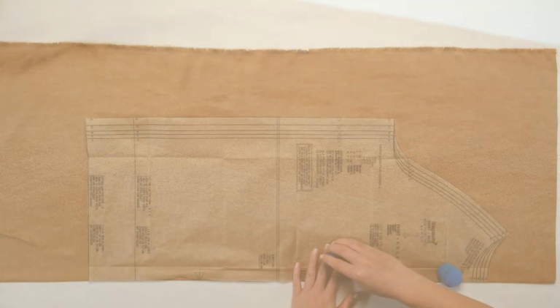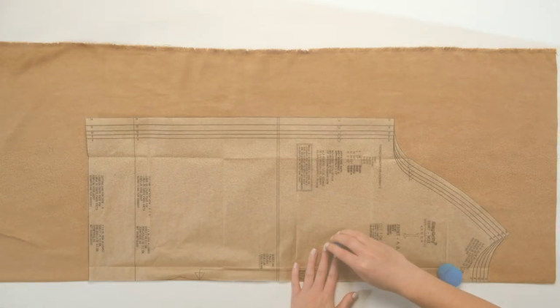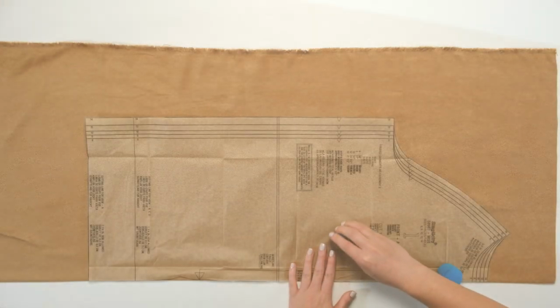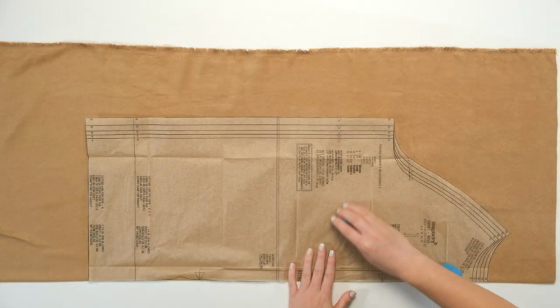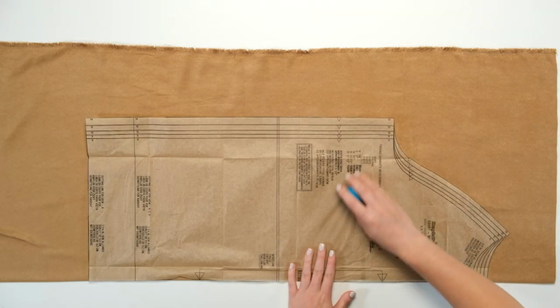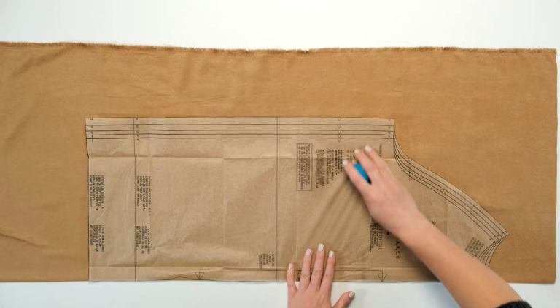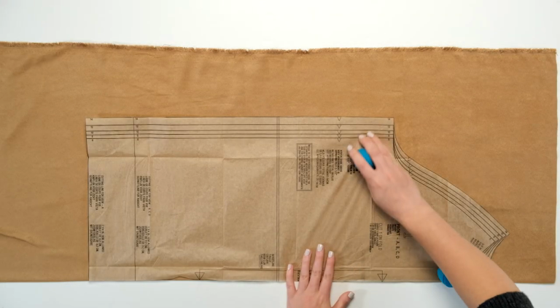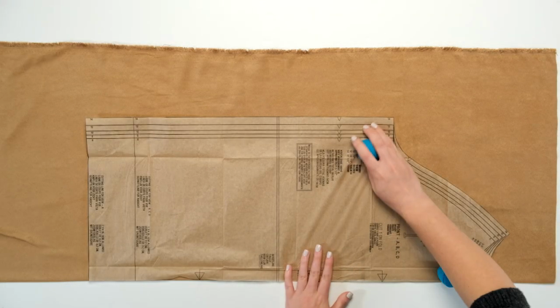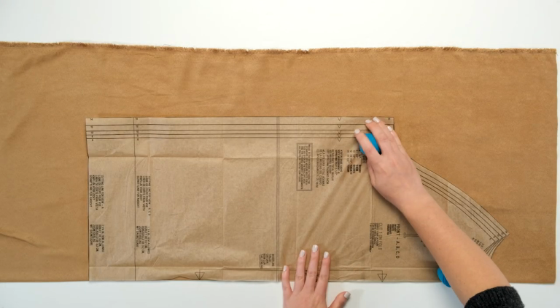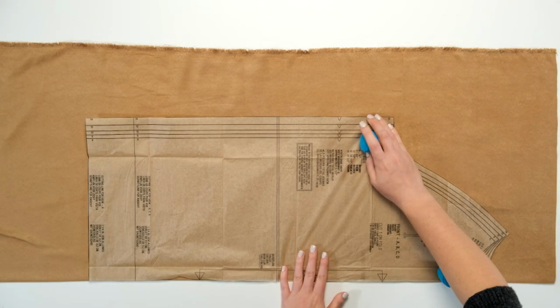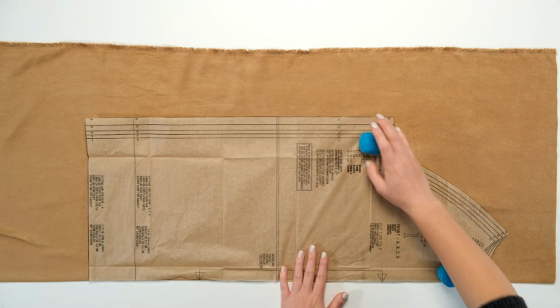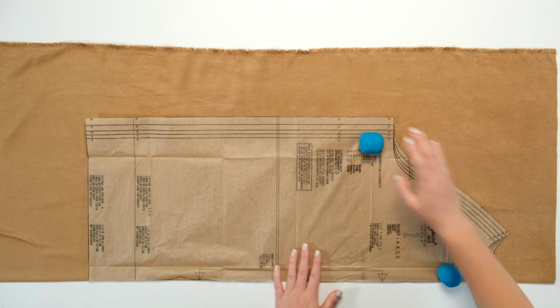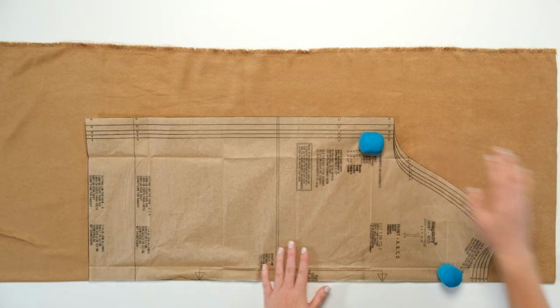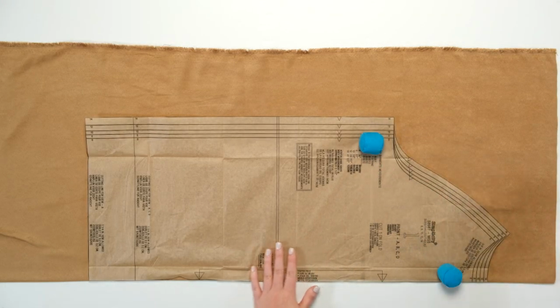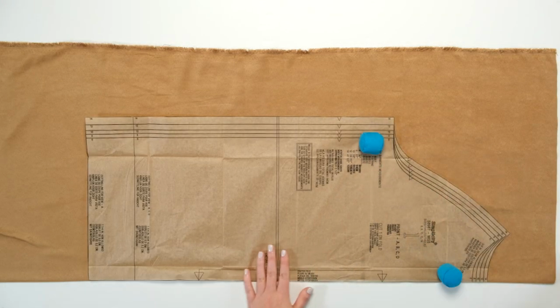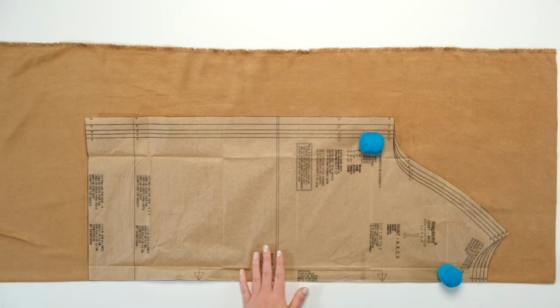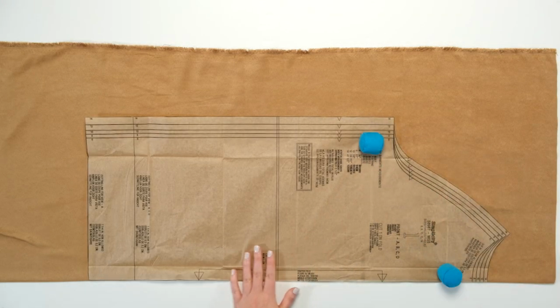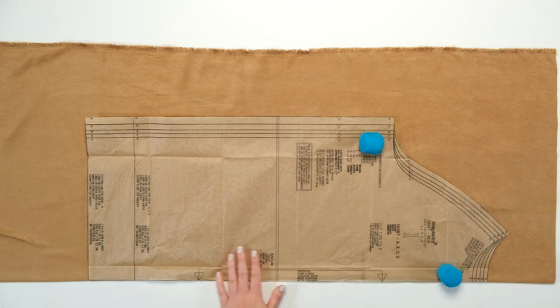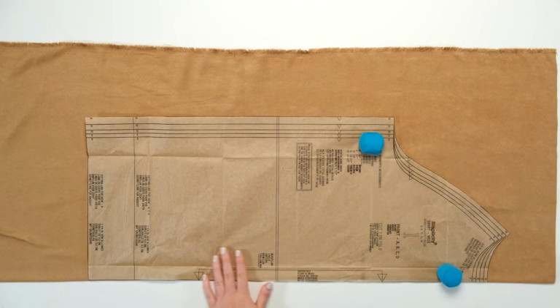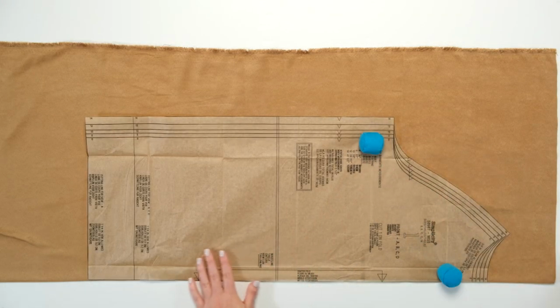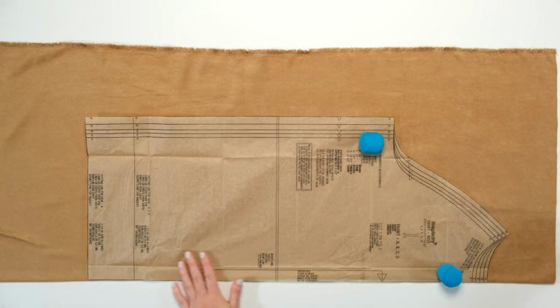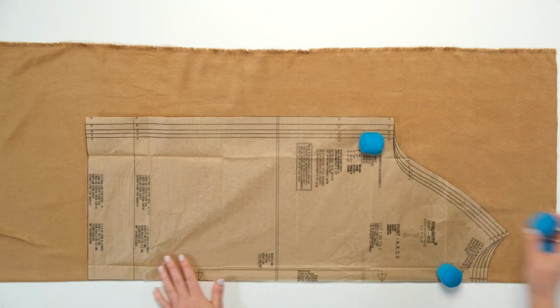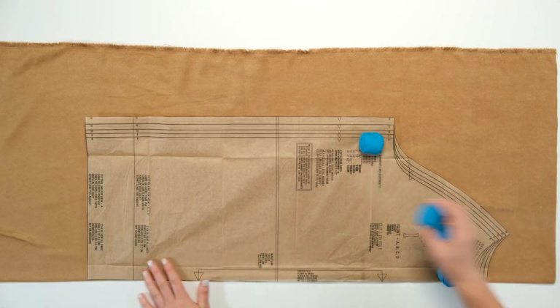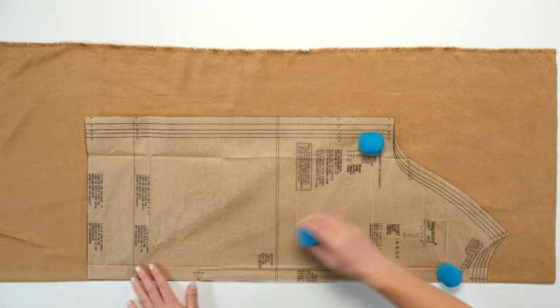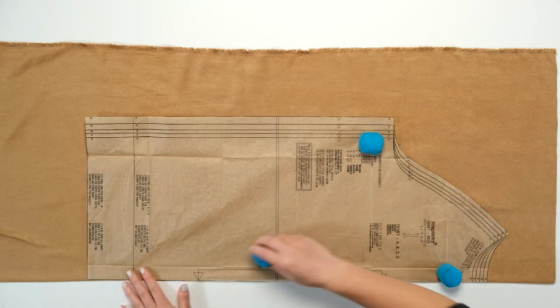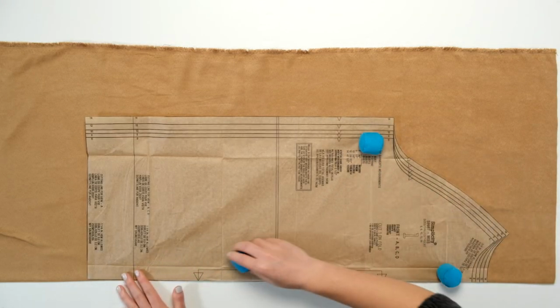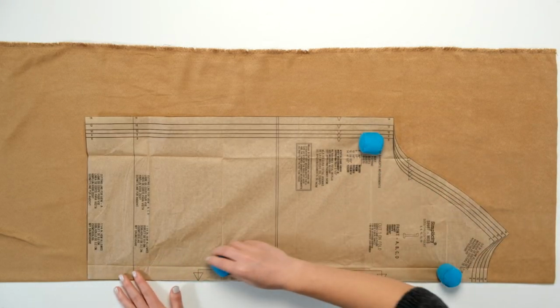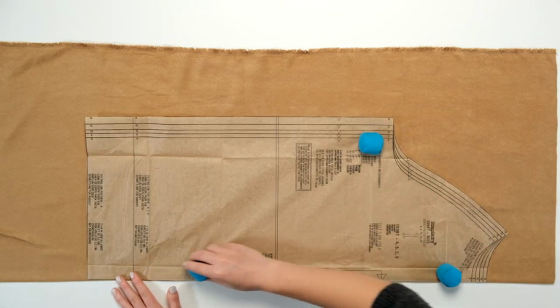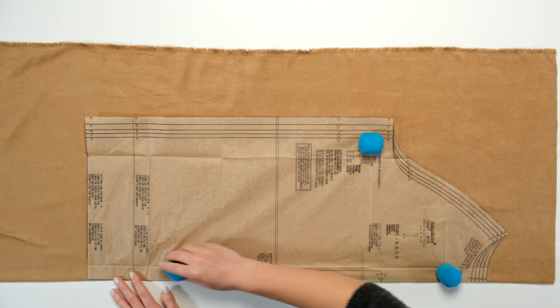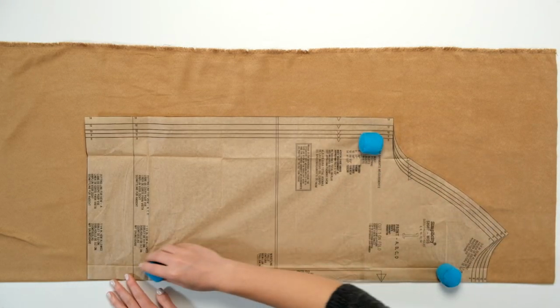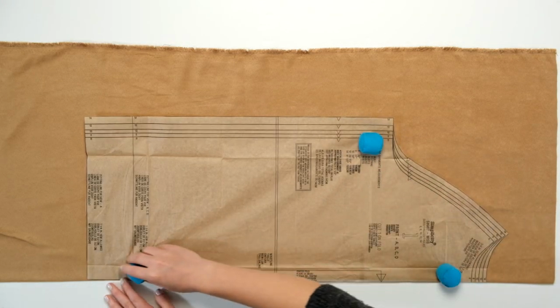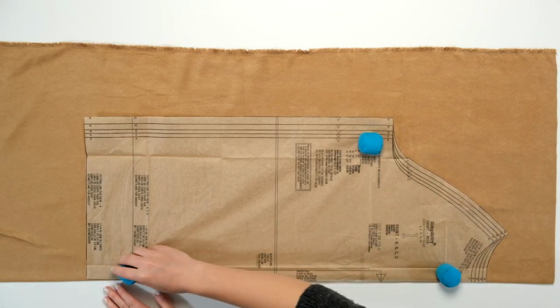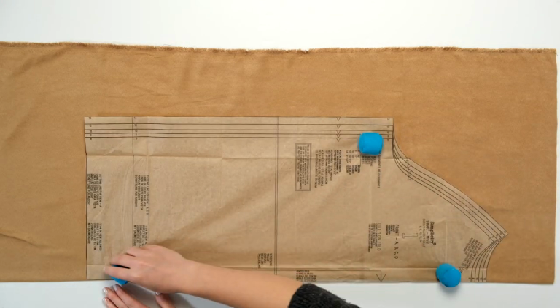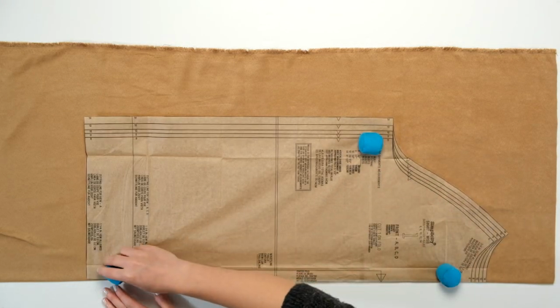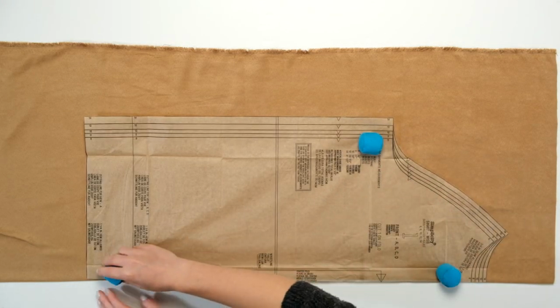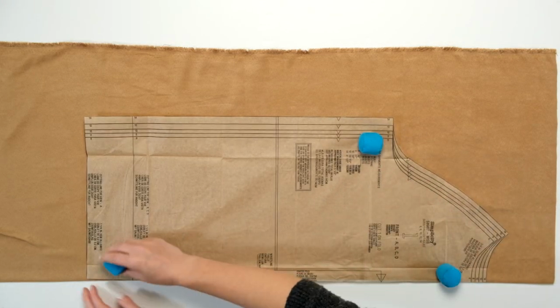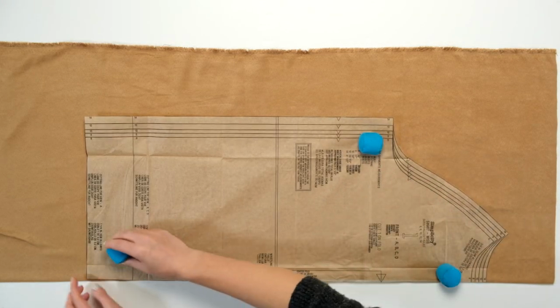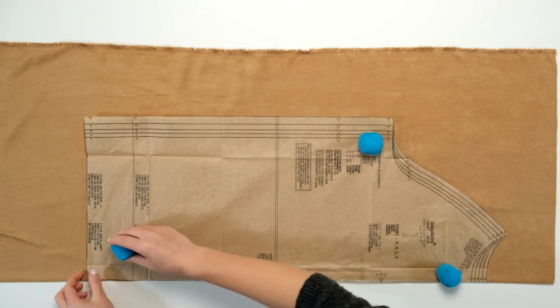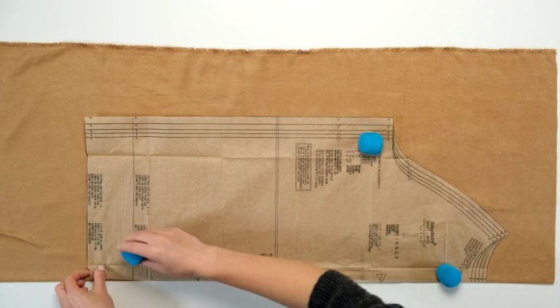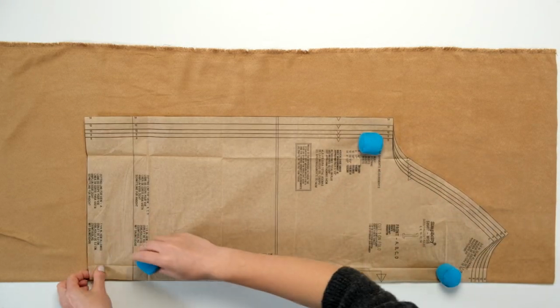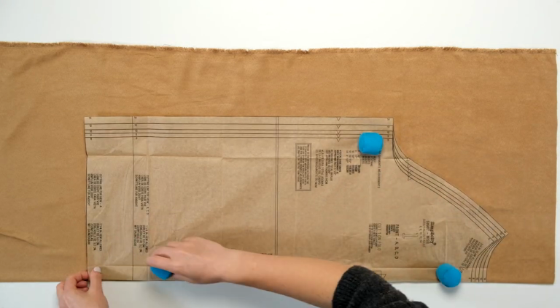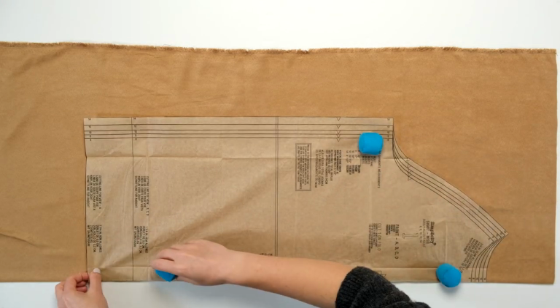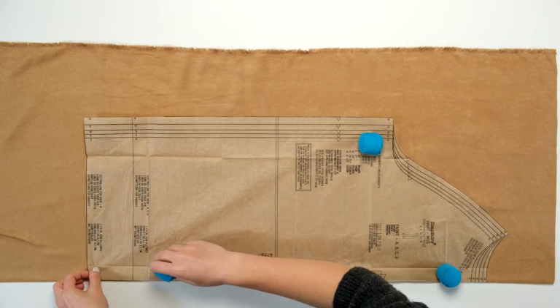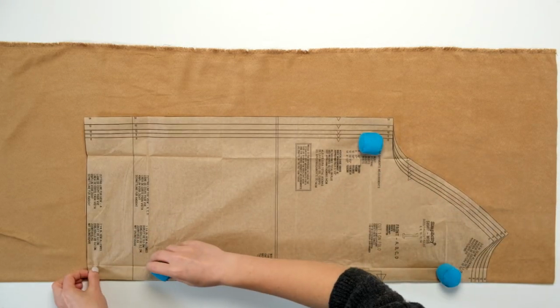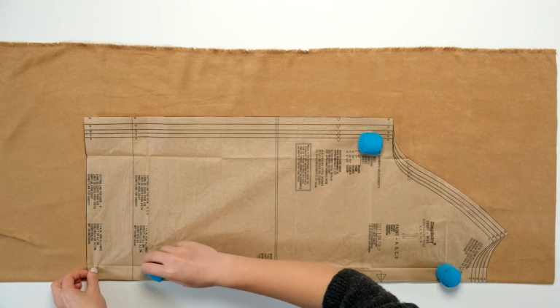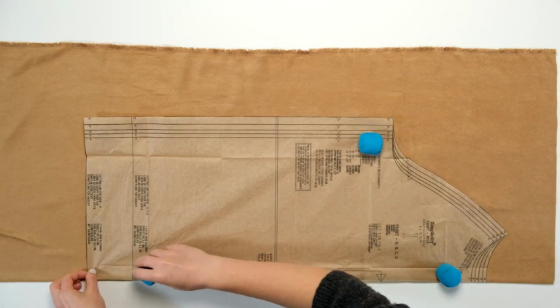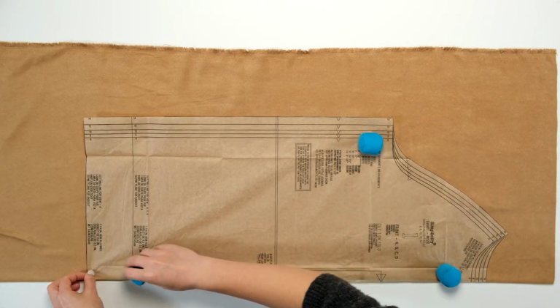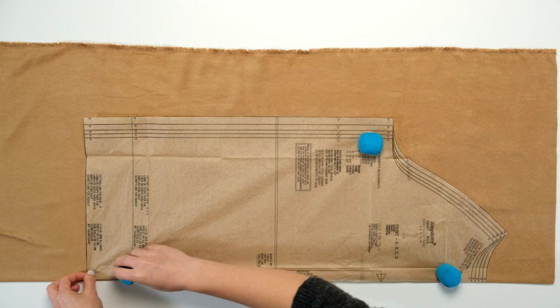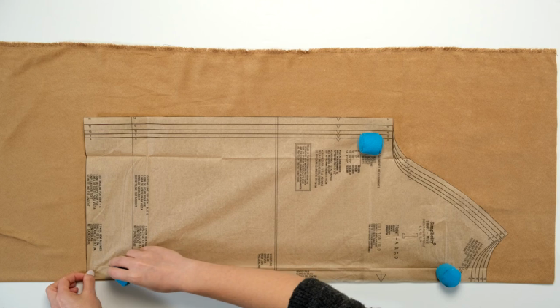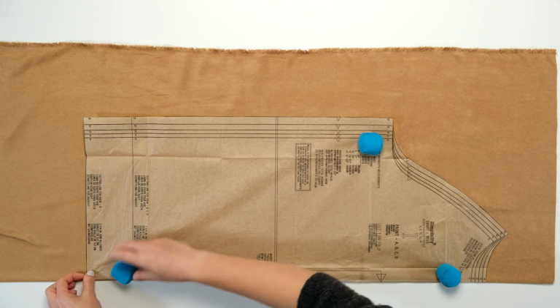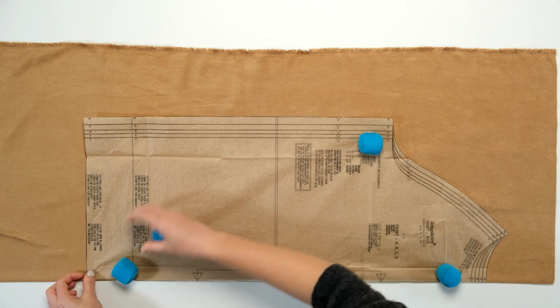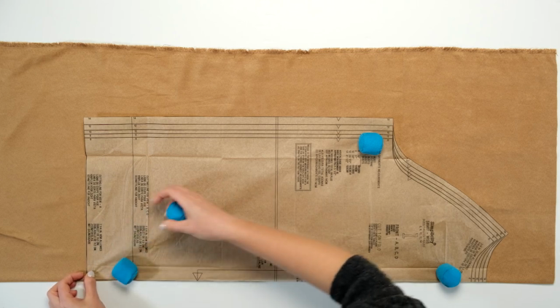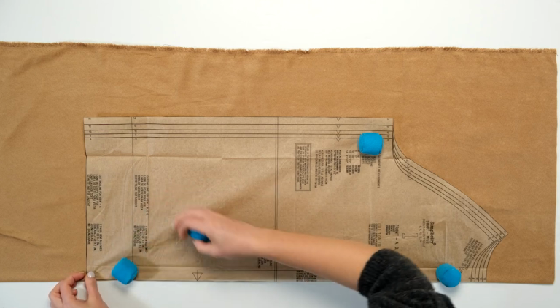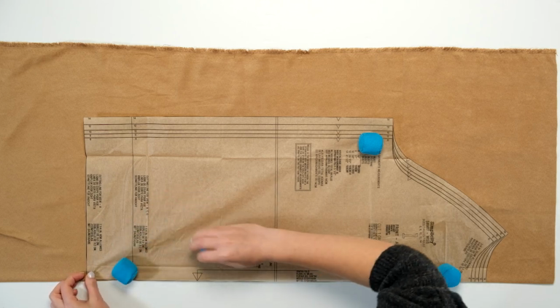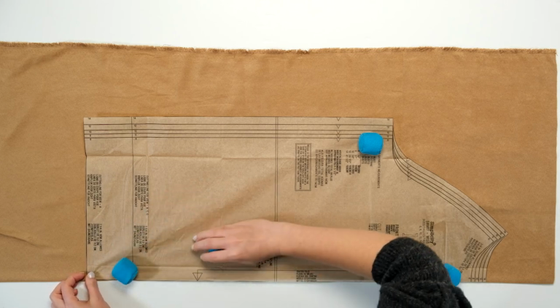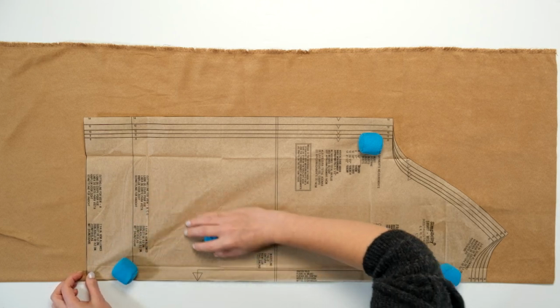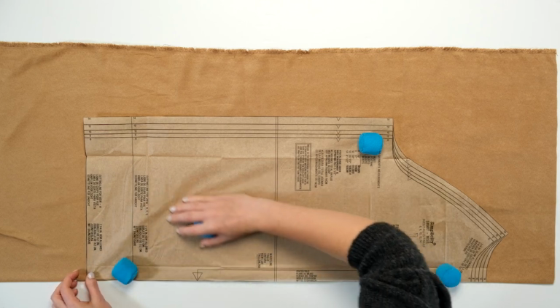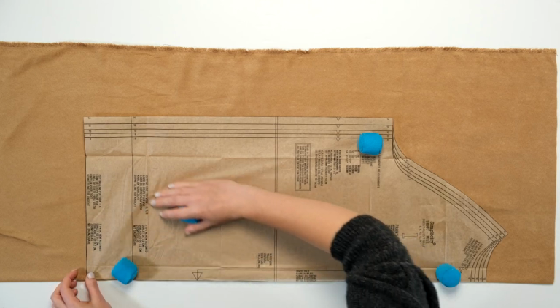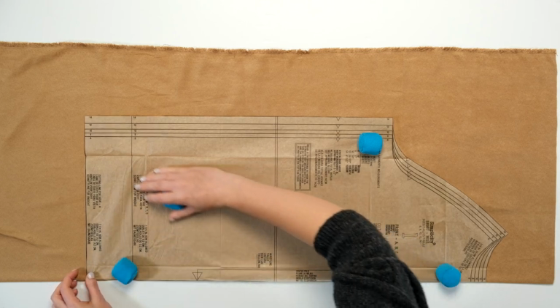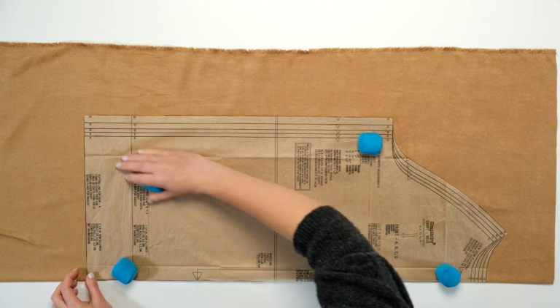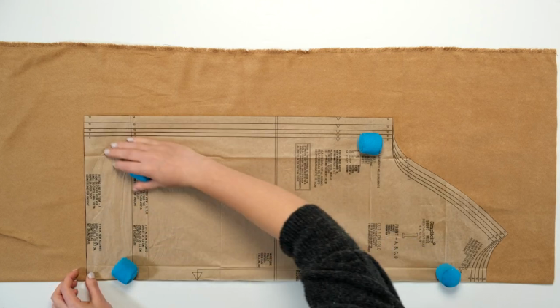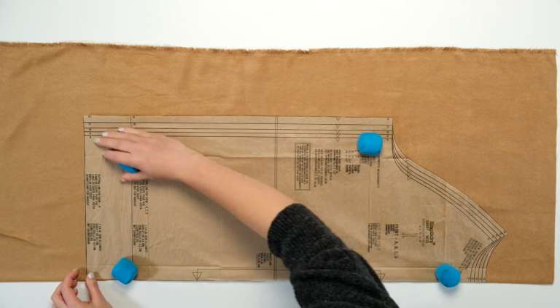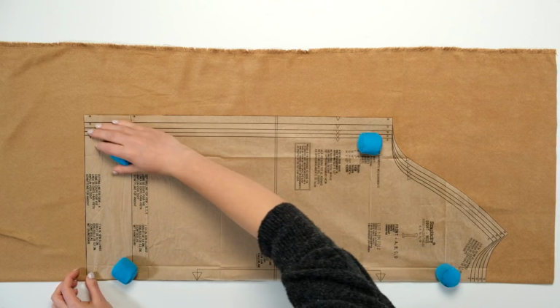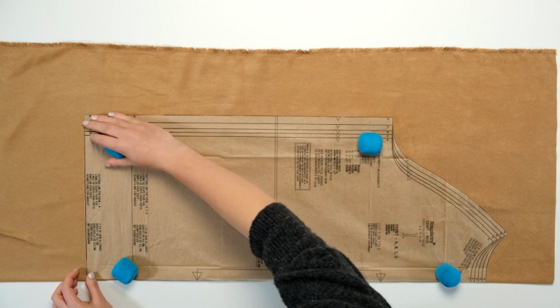Because many faux suedes do not easily forgive once punctured, use weights instead of pins to secure the pattern.